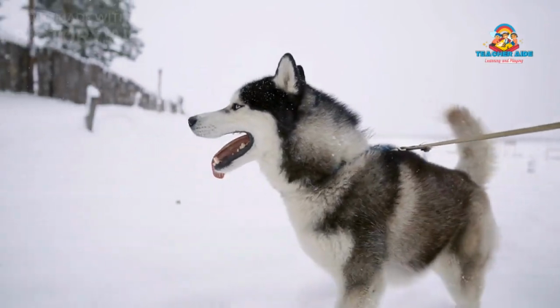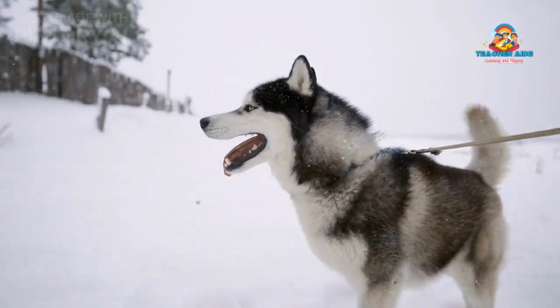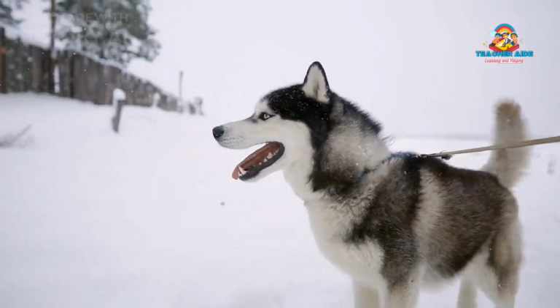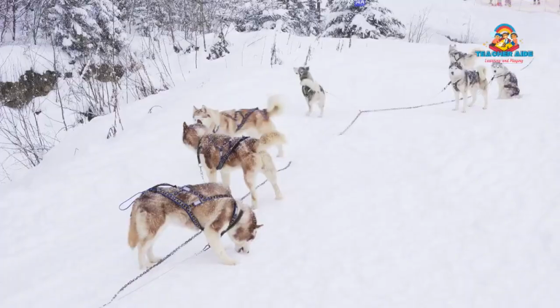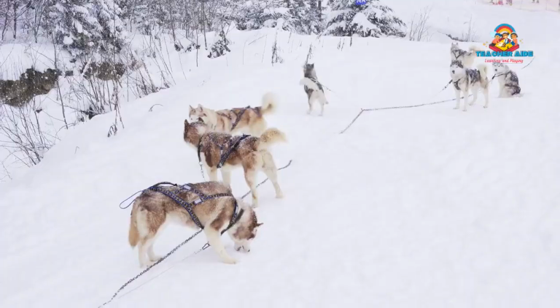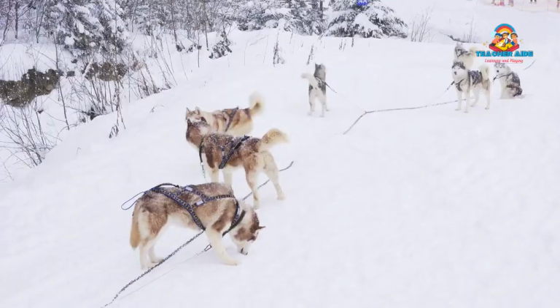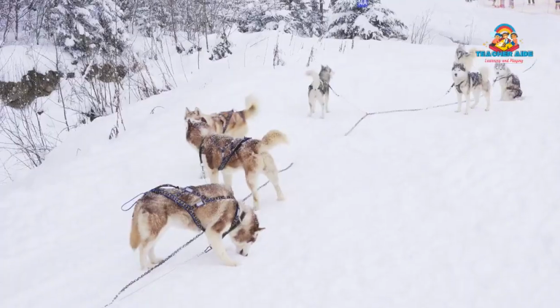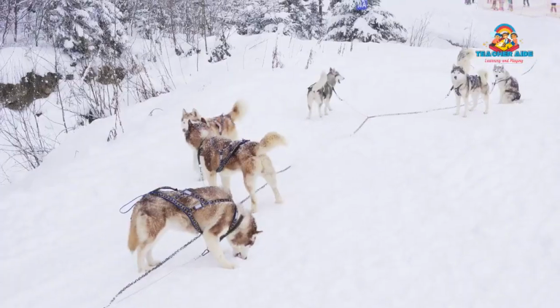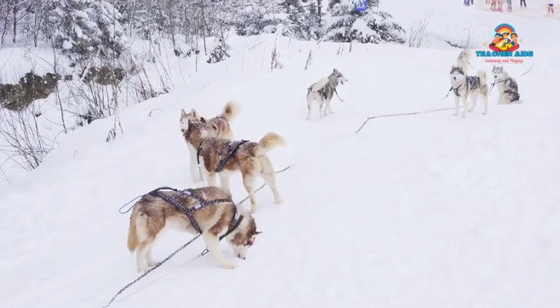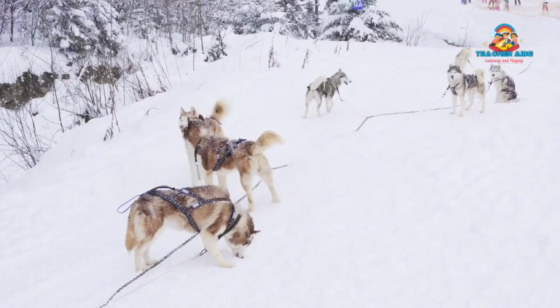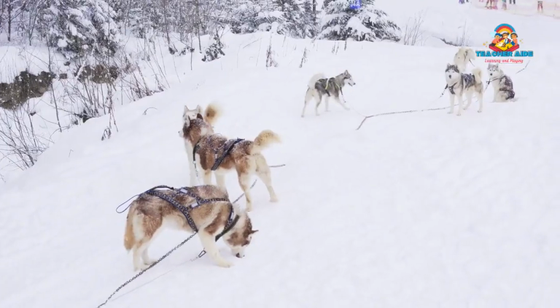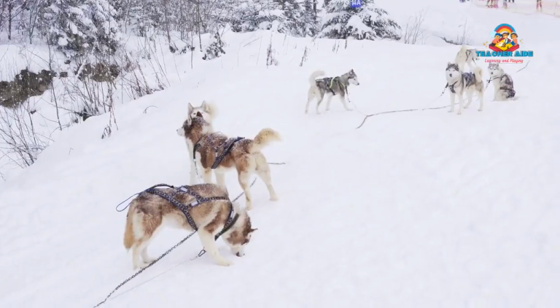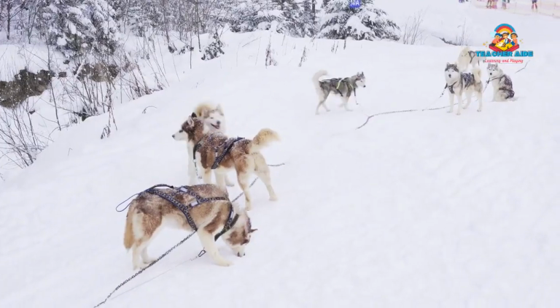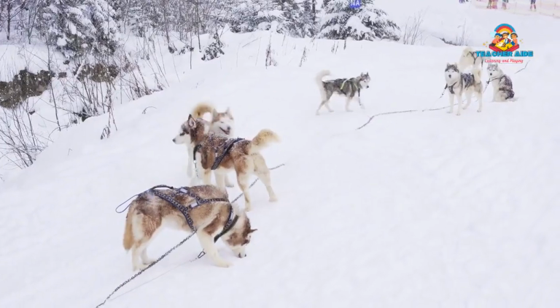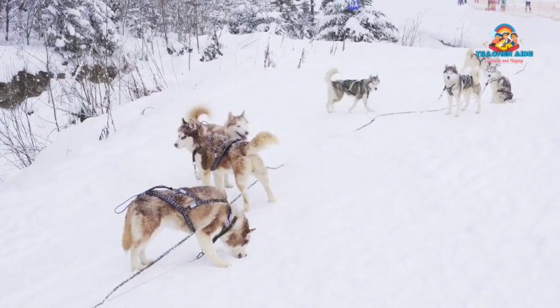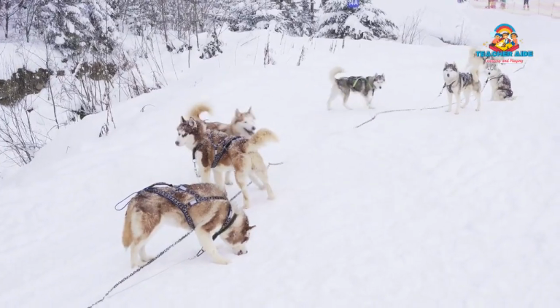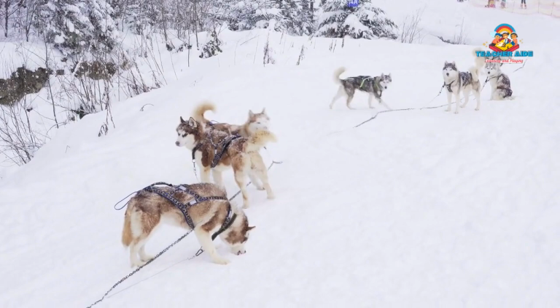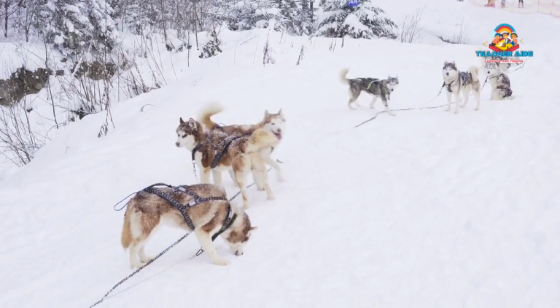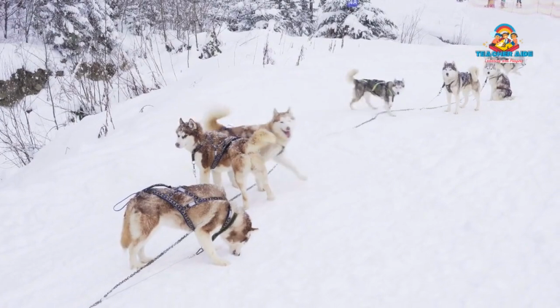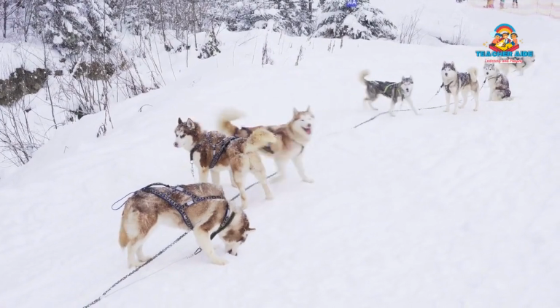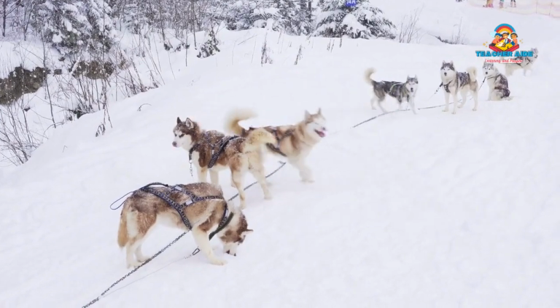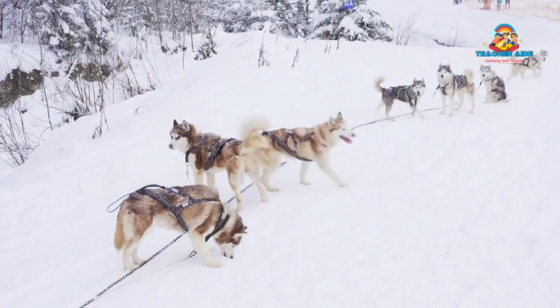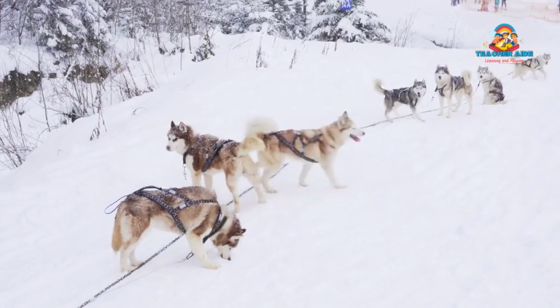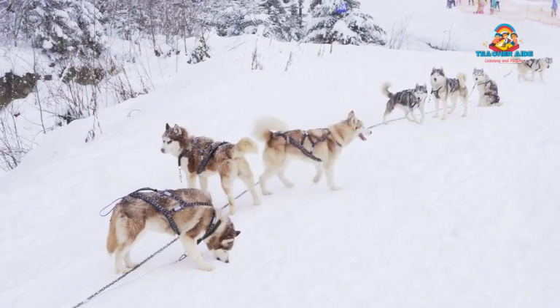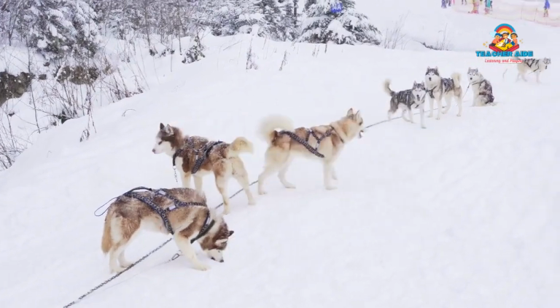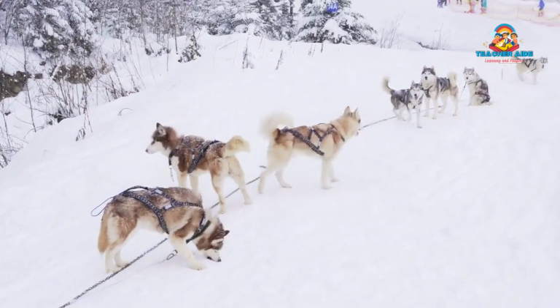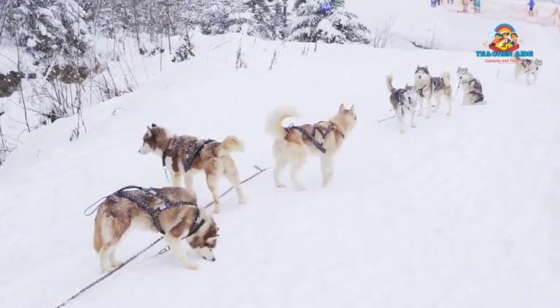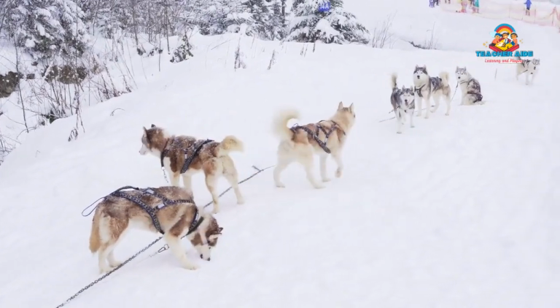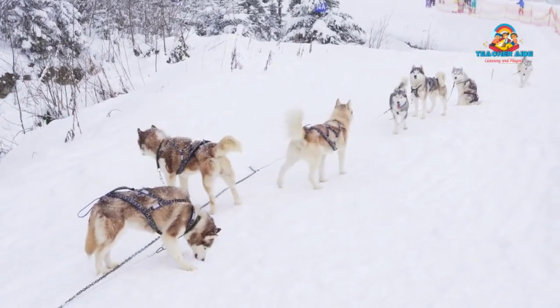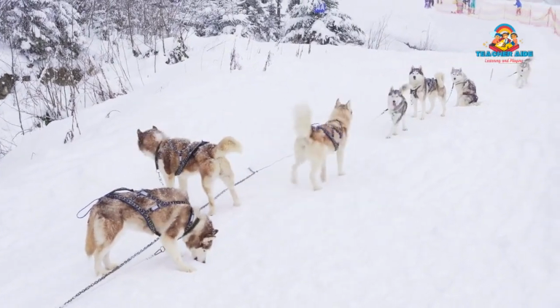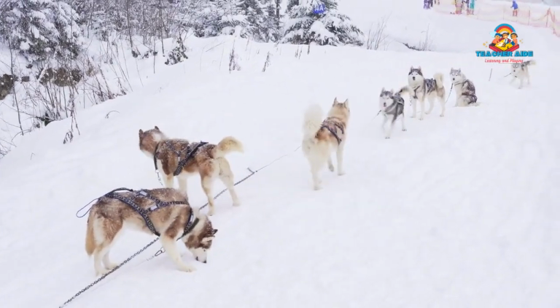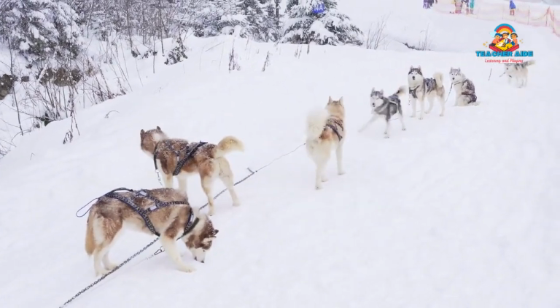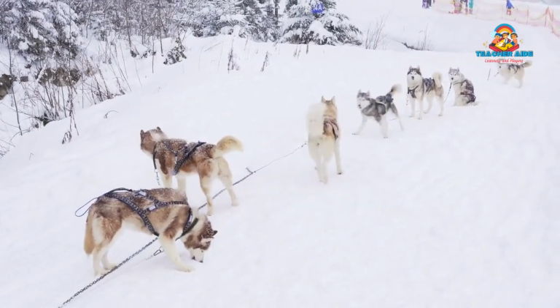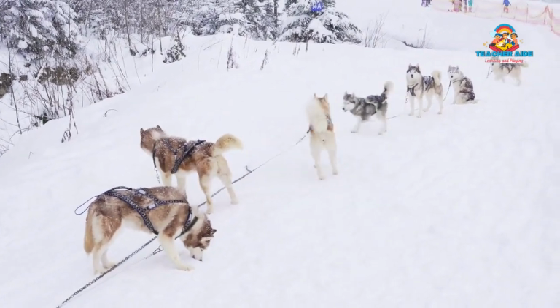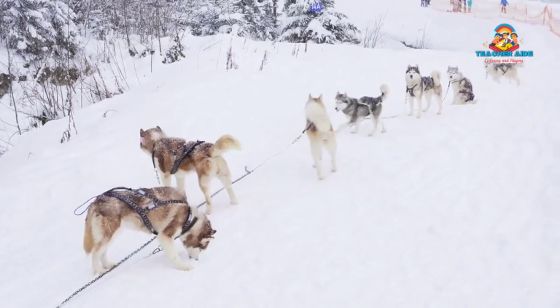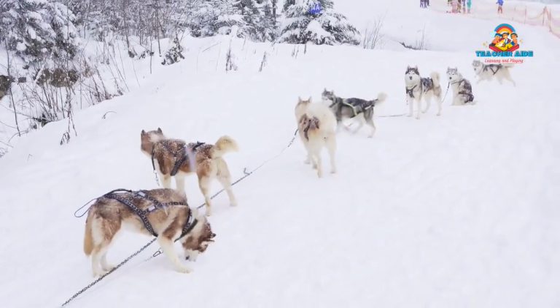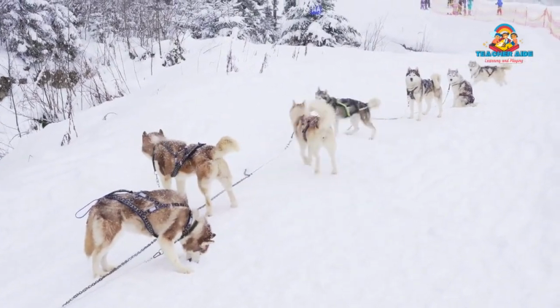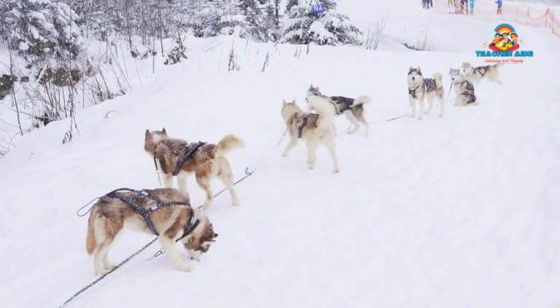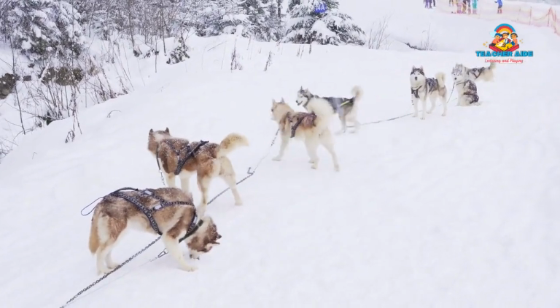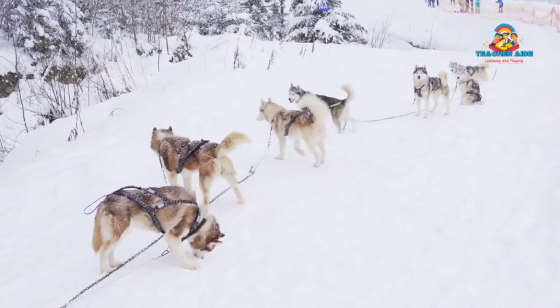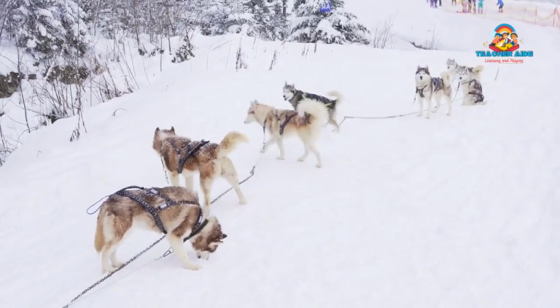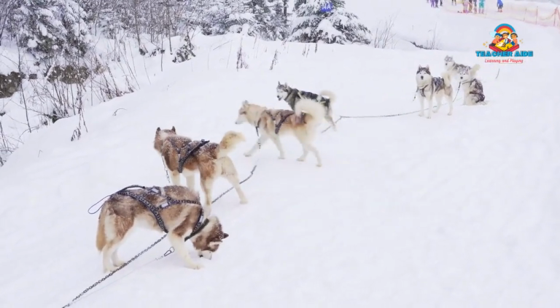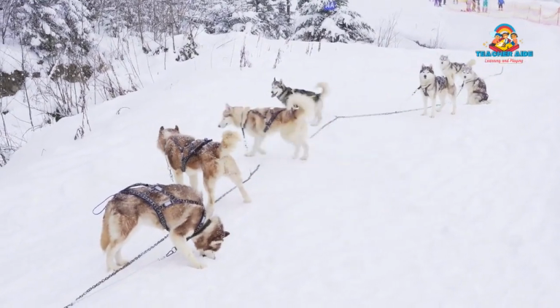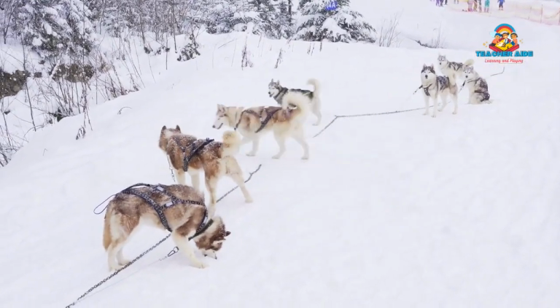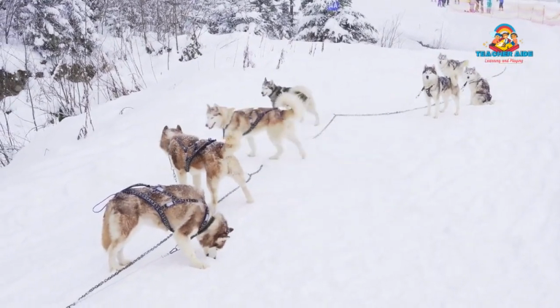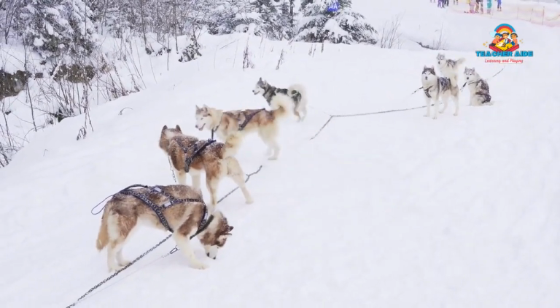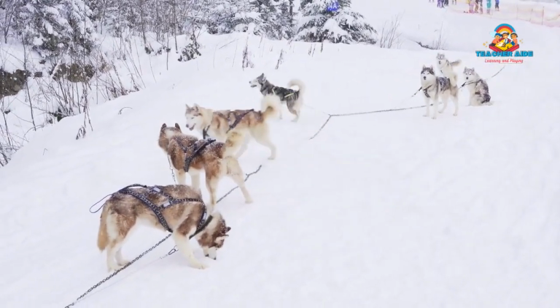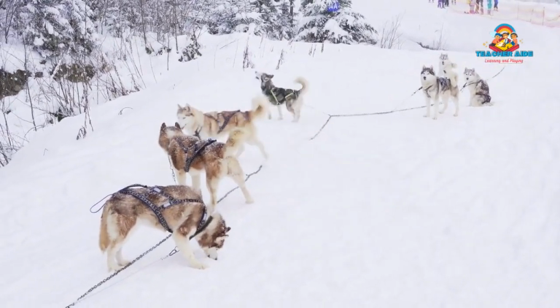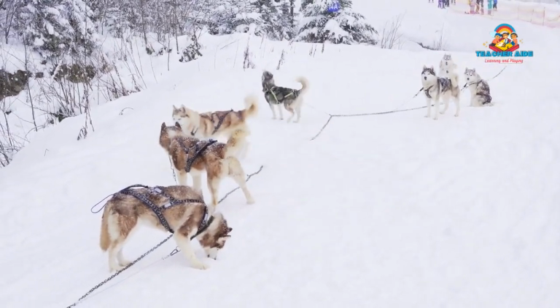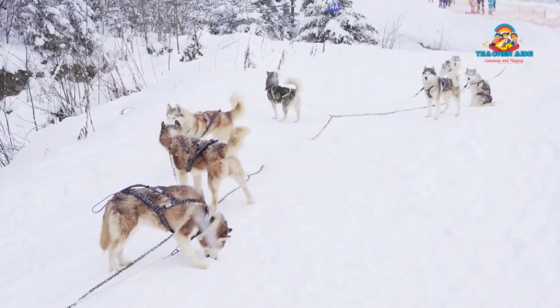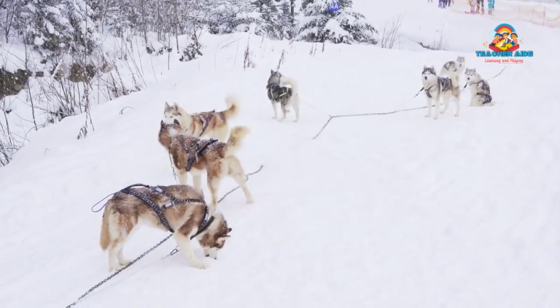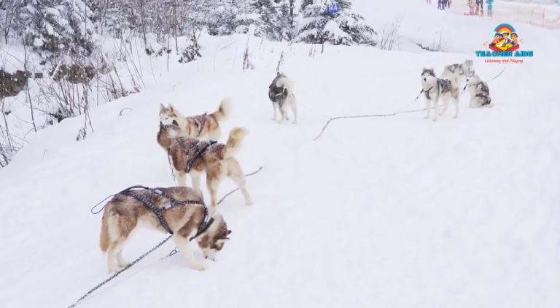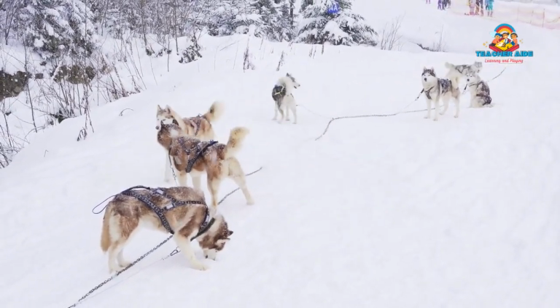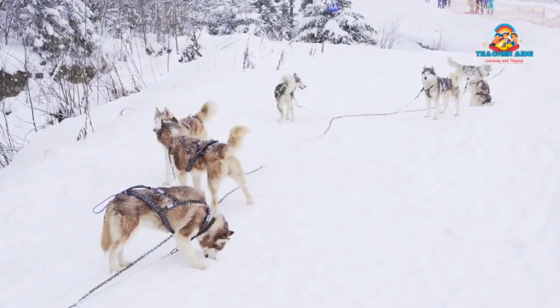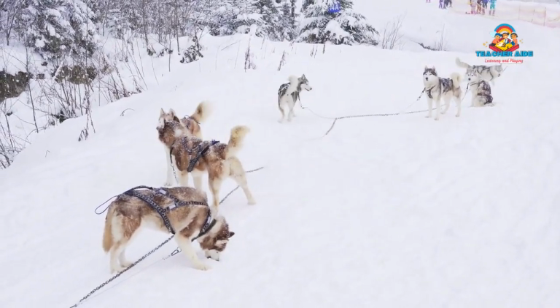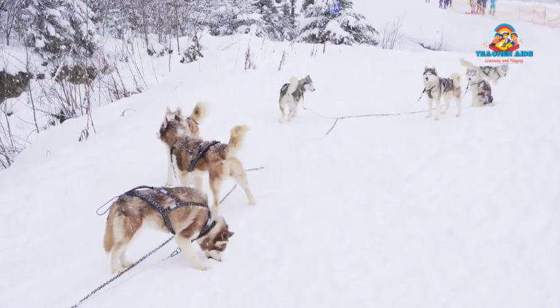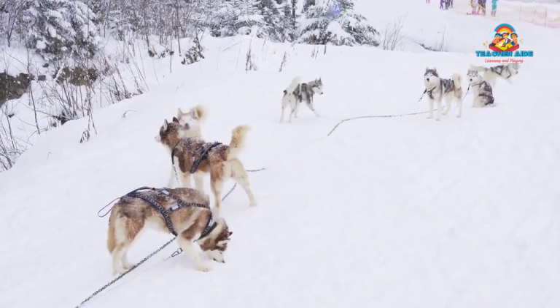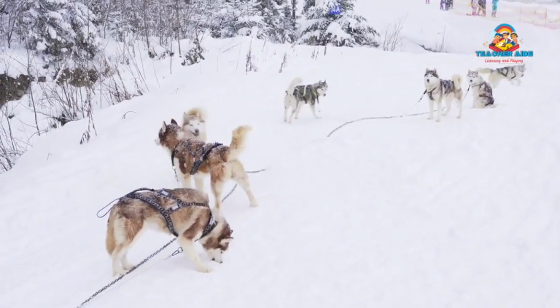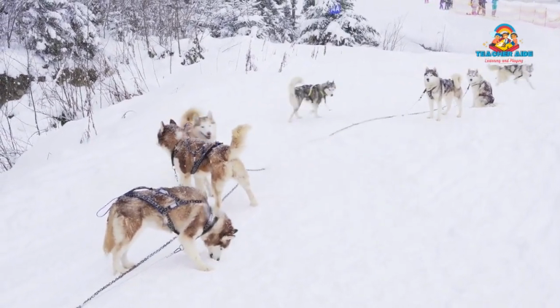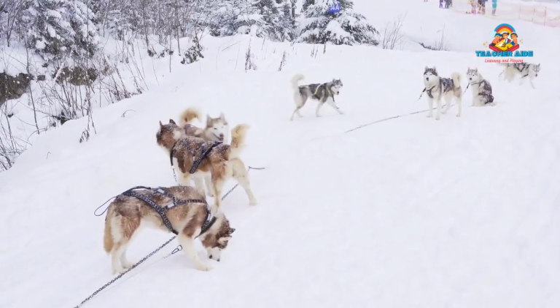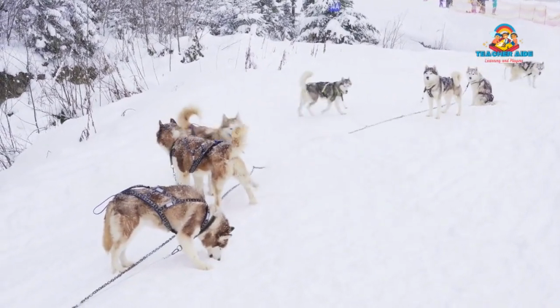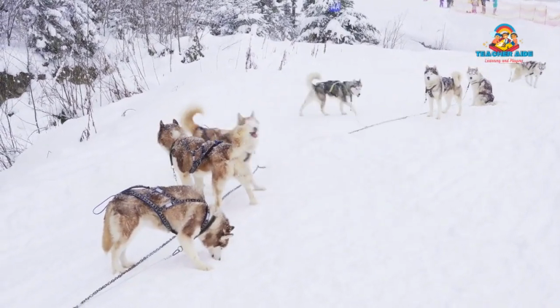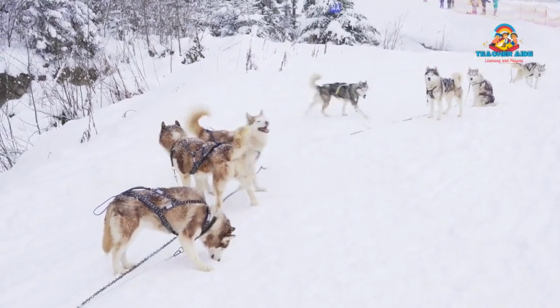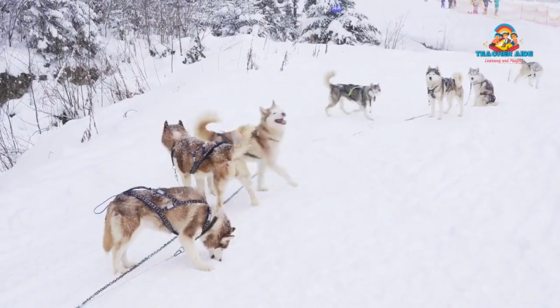They were vital to the Chukchi's survival, assisting with transportation, hunting, and guarding their camps, as well as providing companionship to the Chukchi tribes.